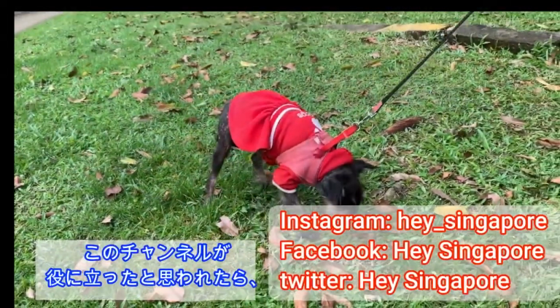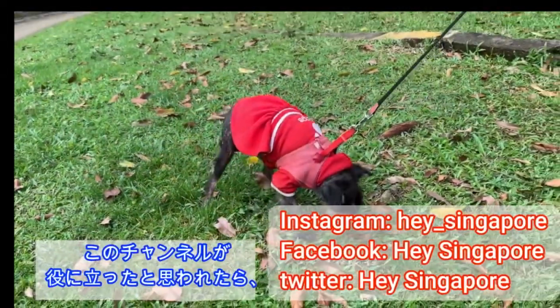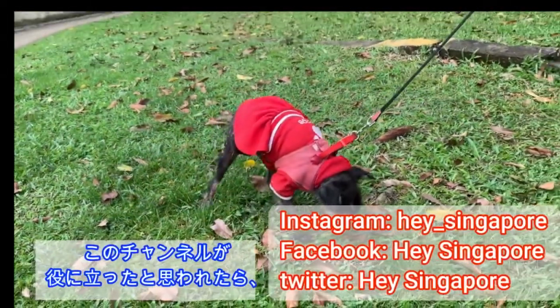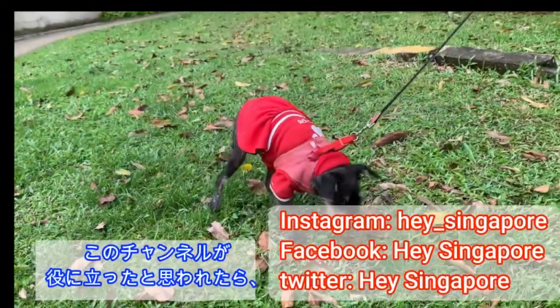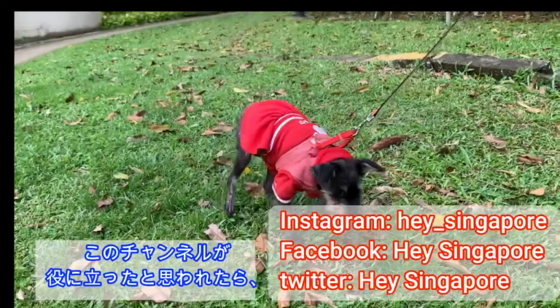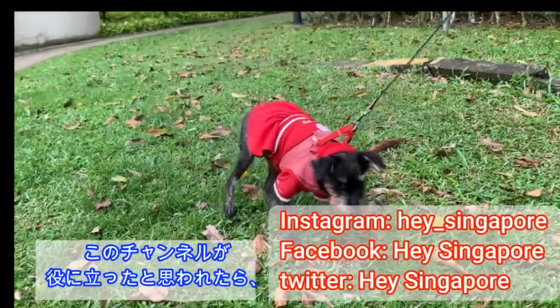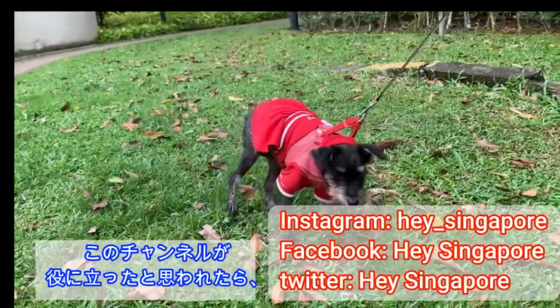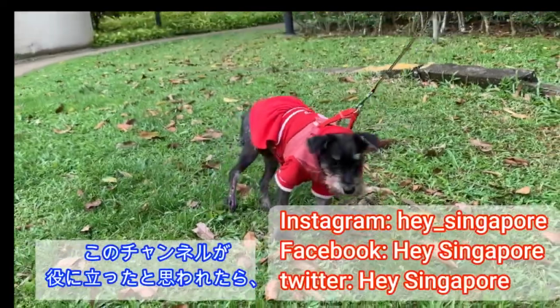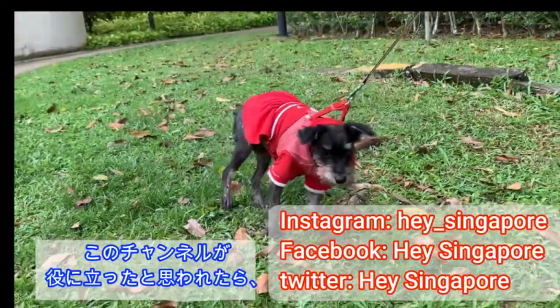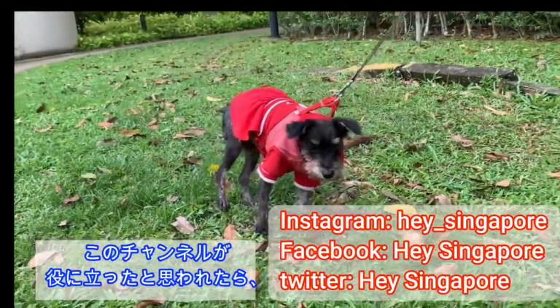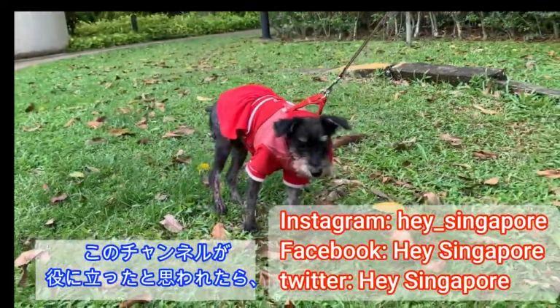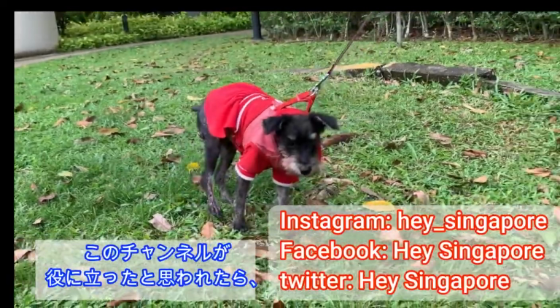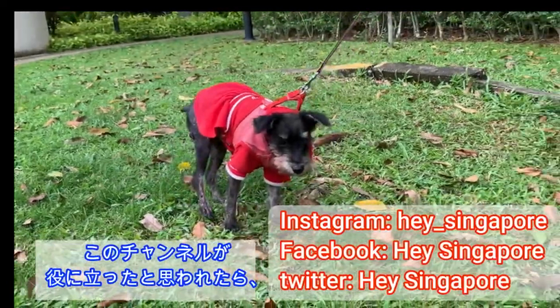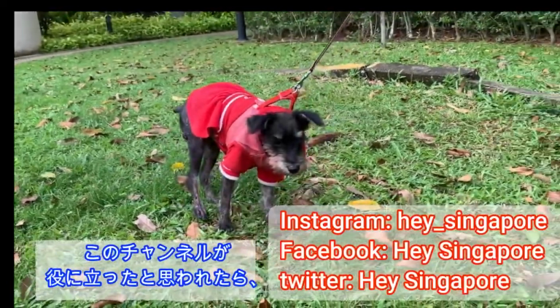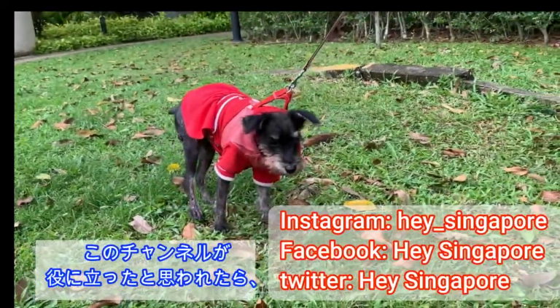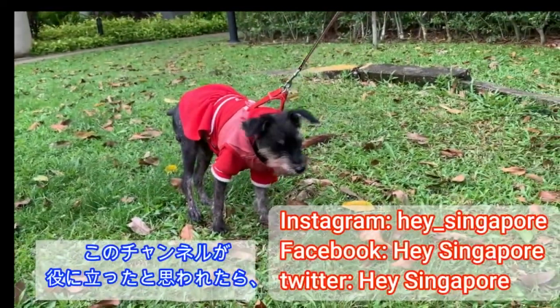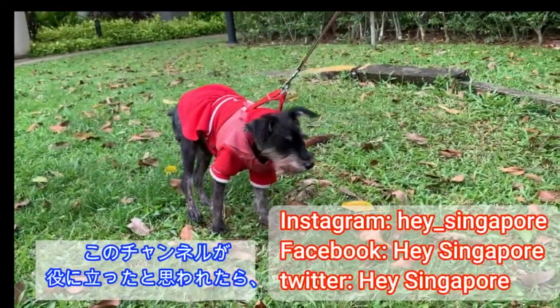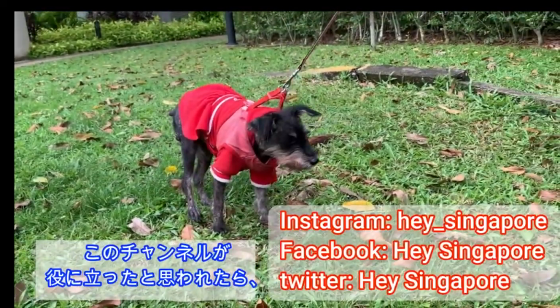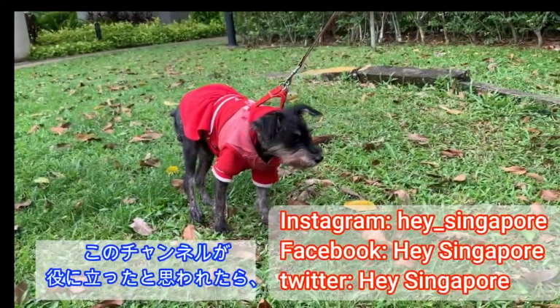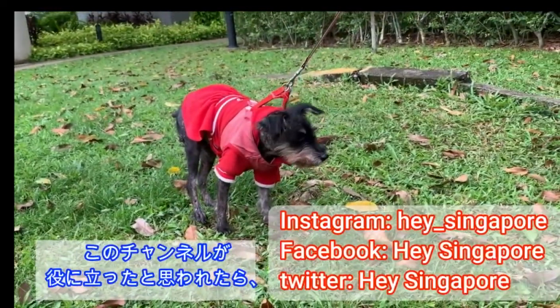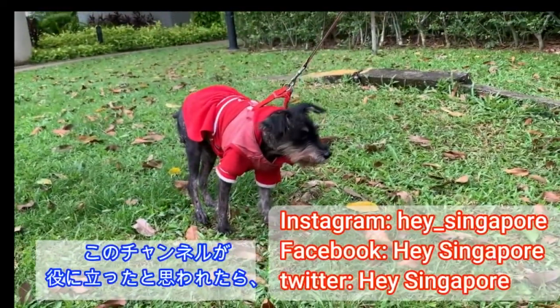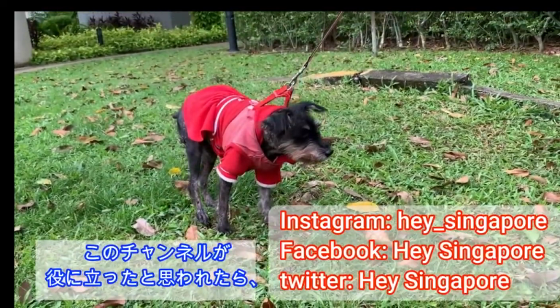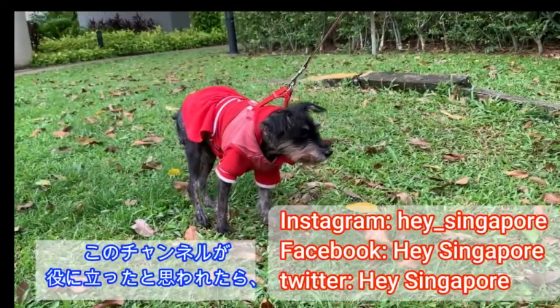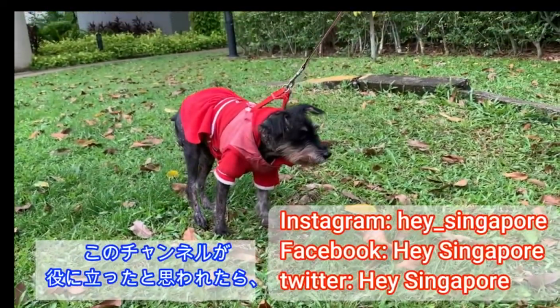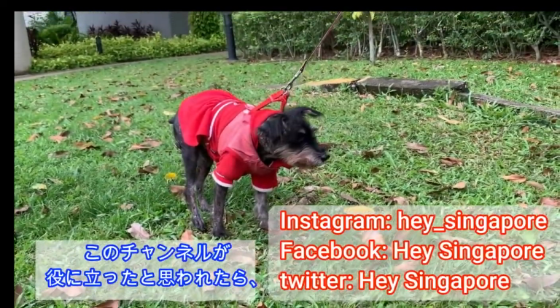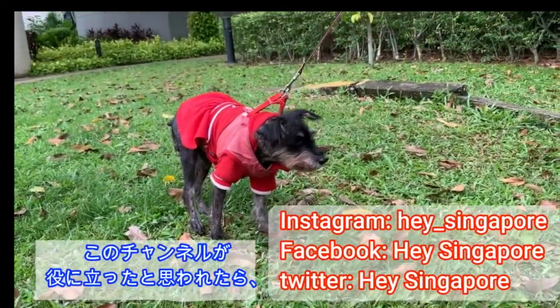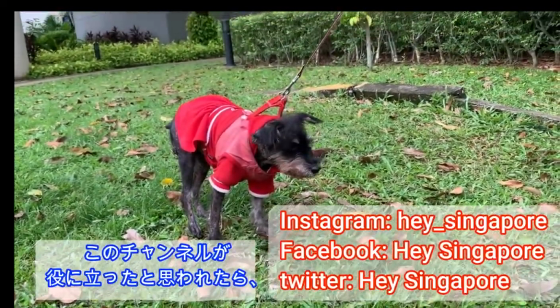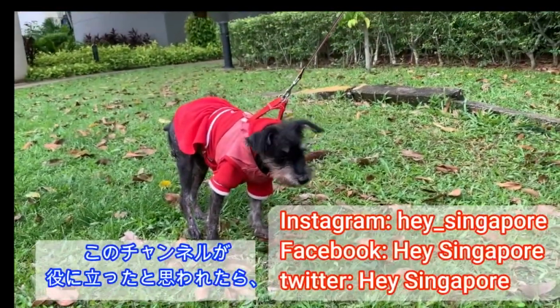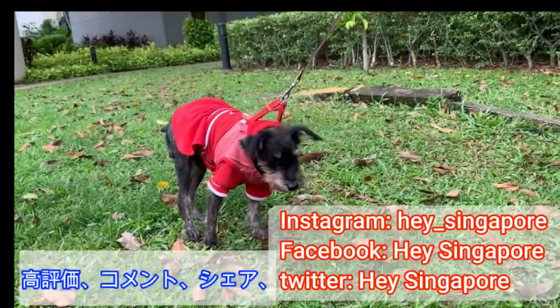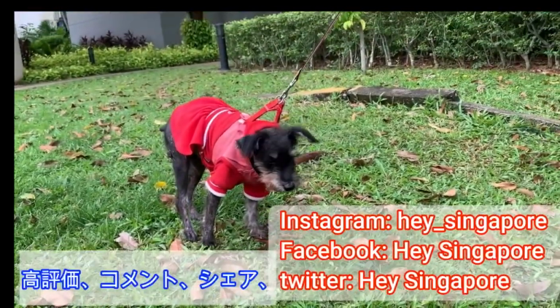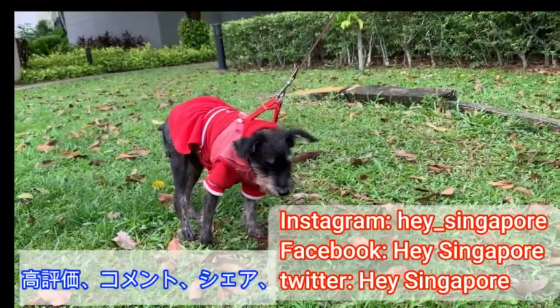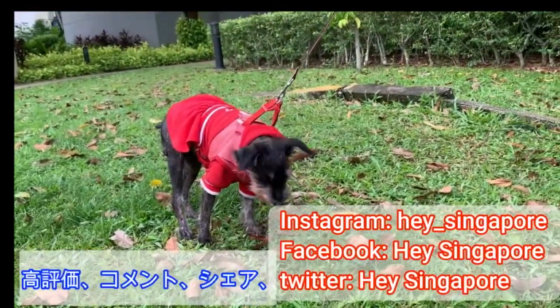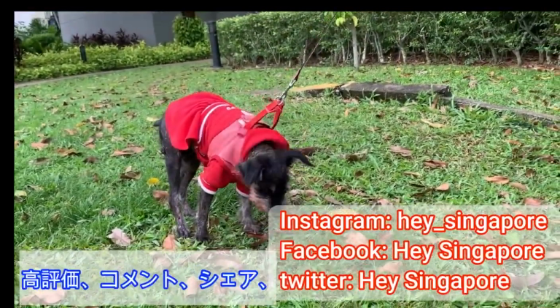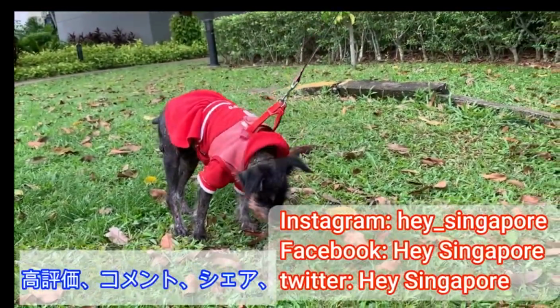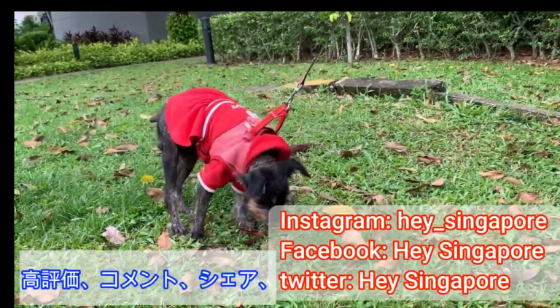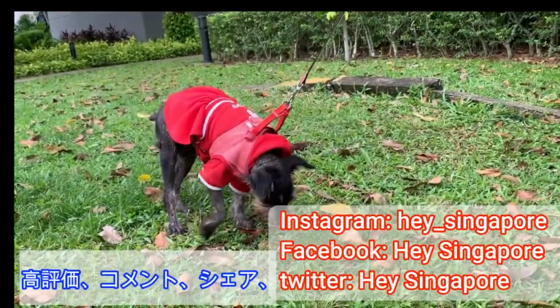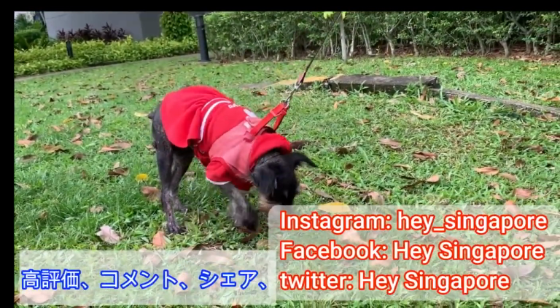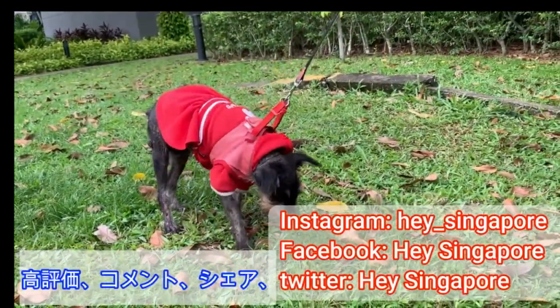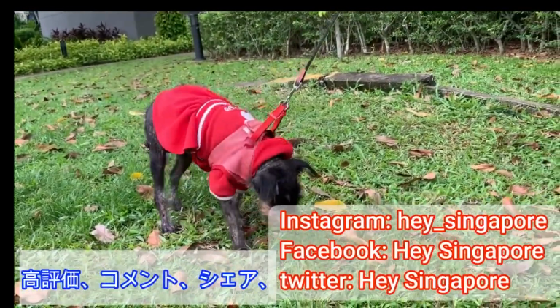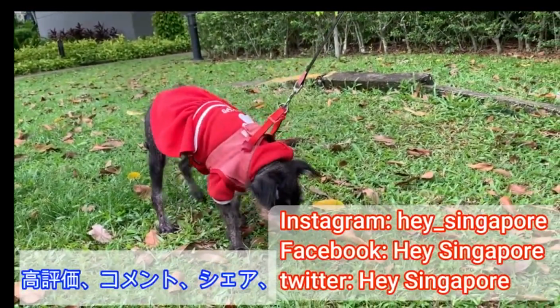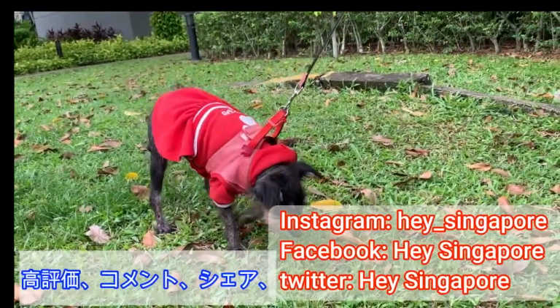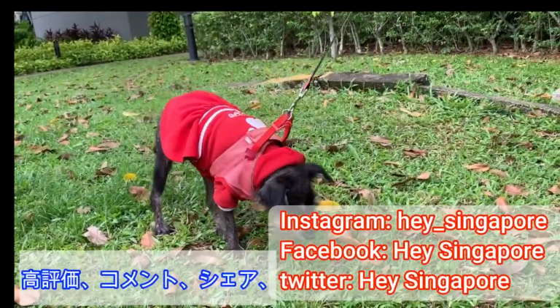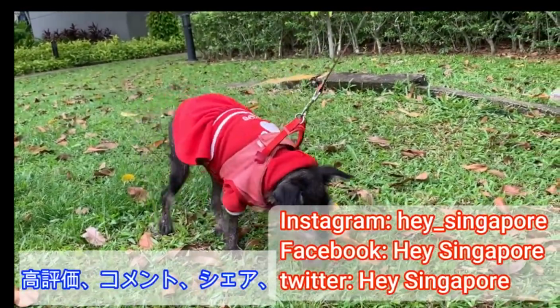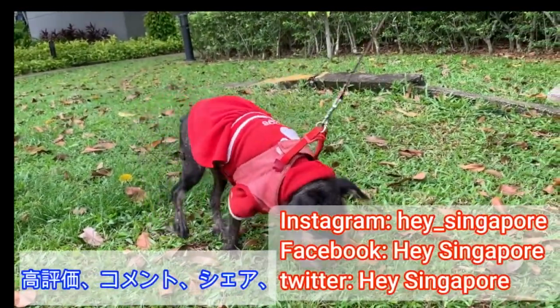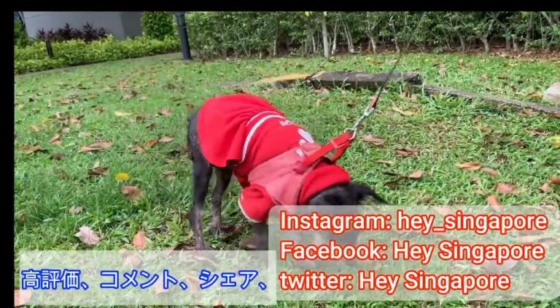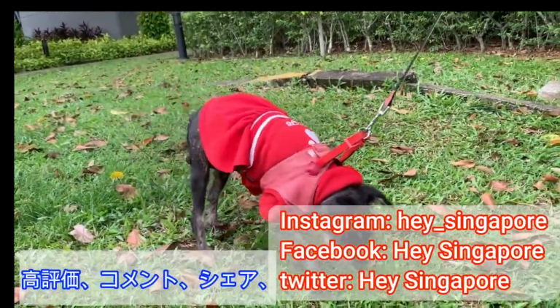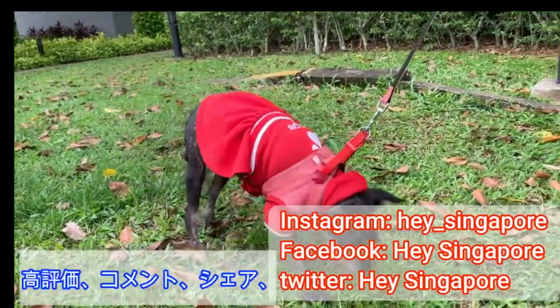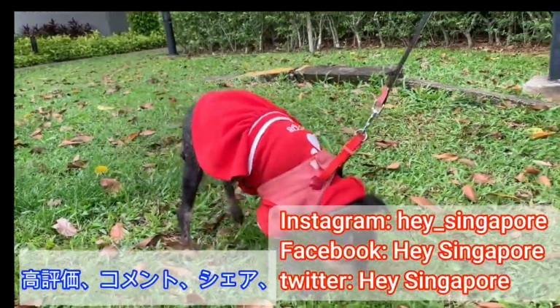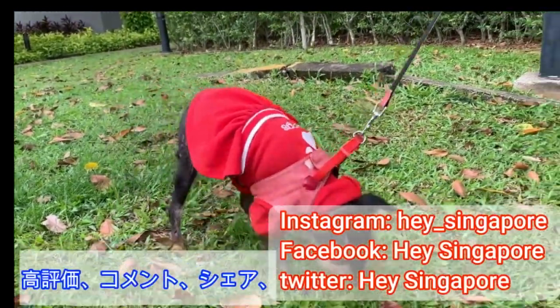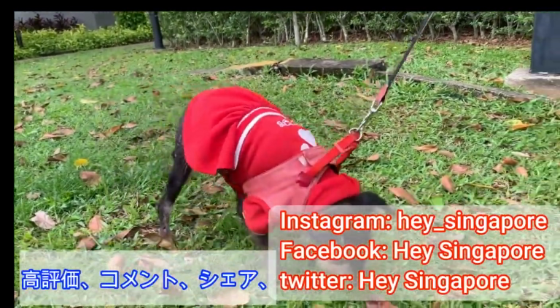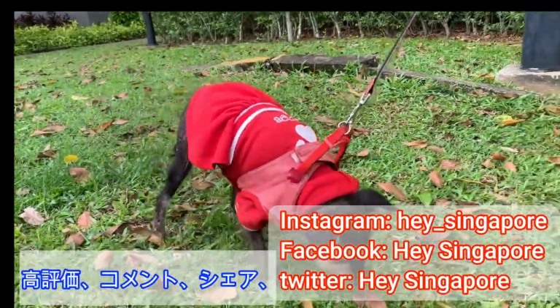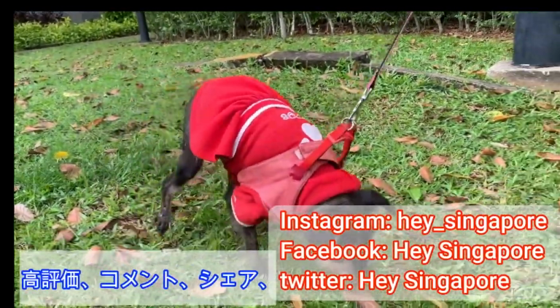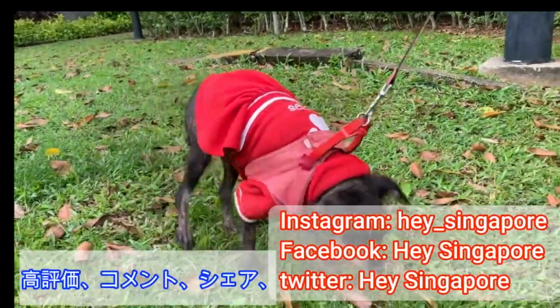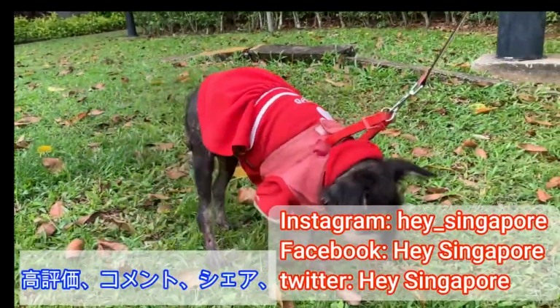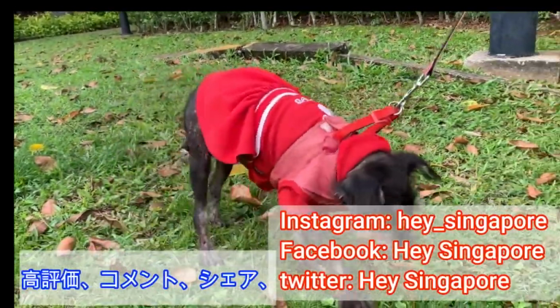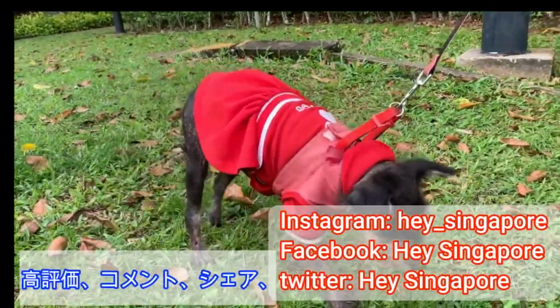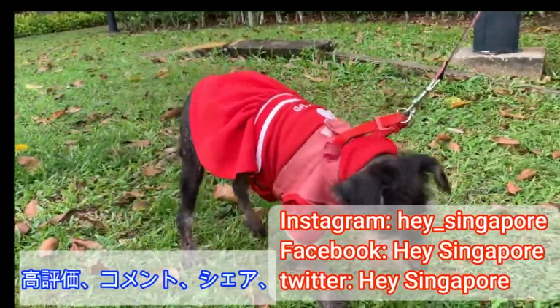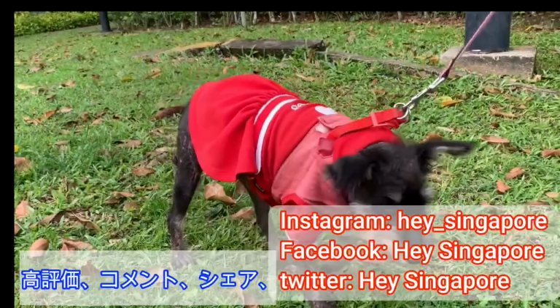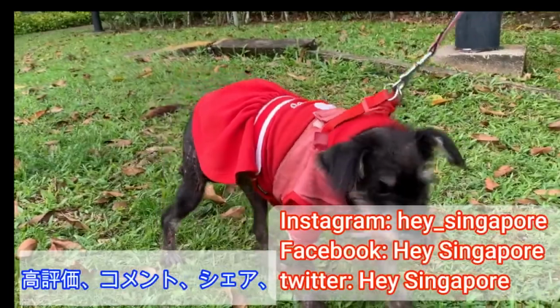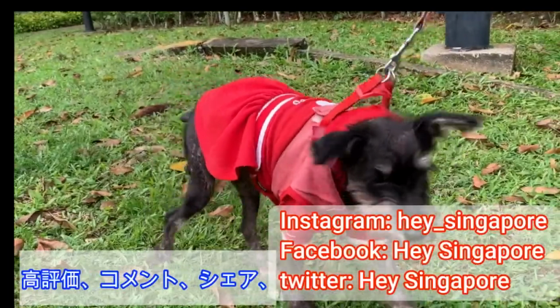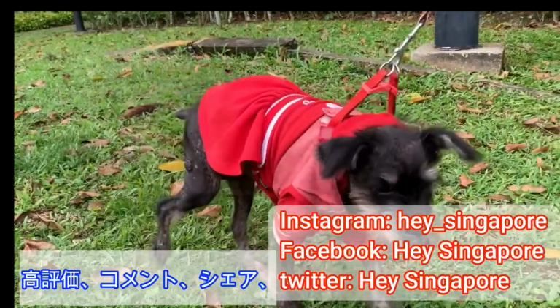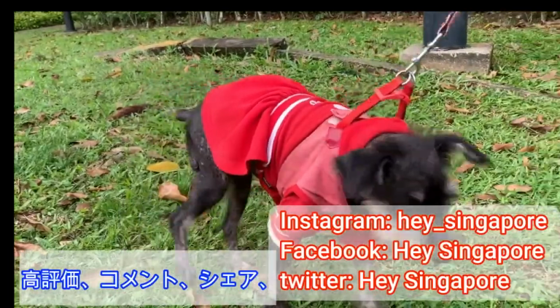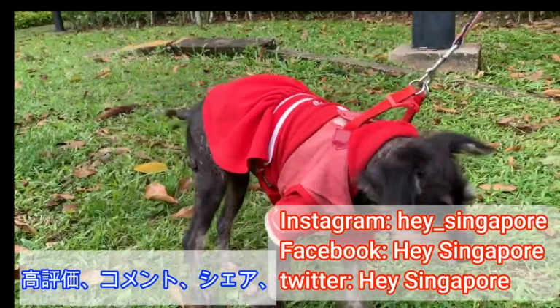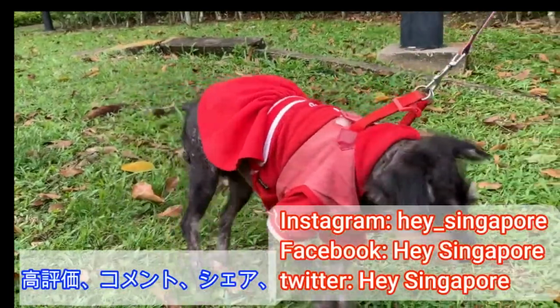If you like this channel, please like us, leave a comment, and subscribe.